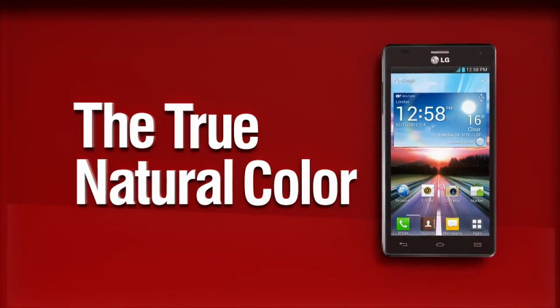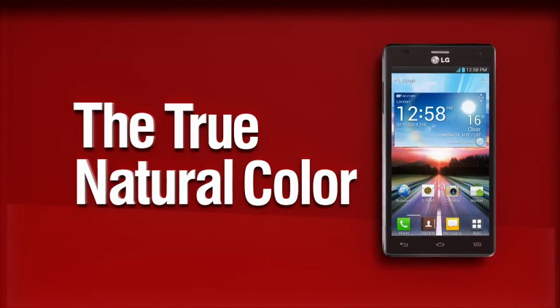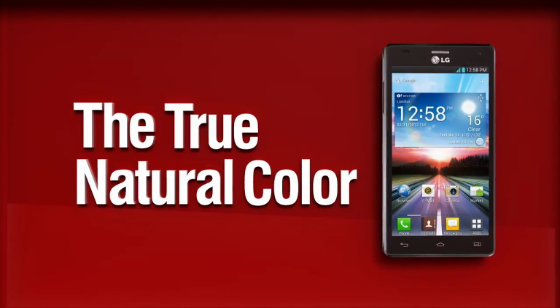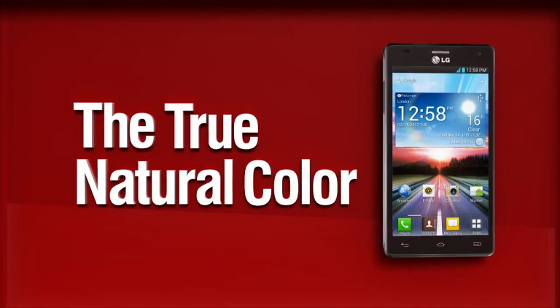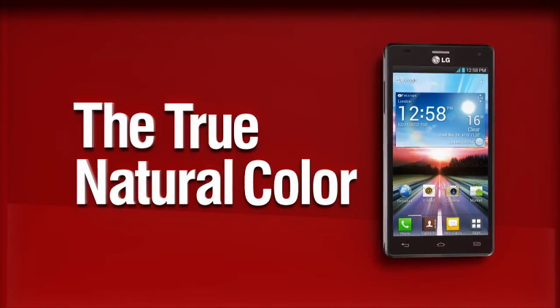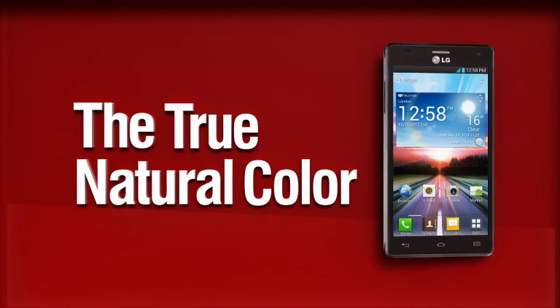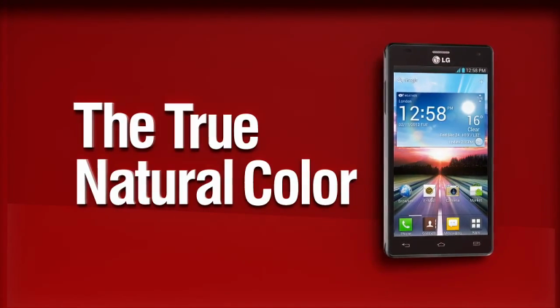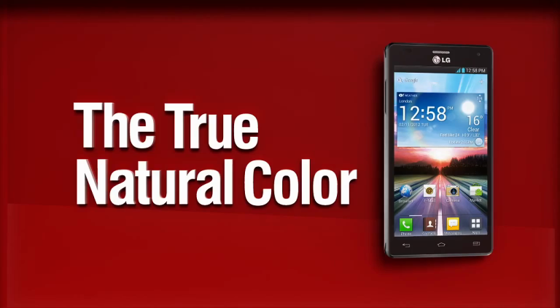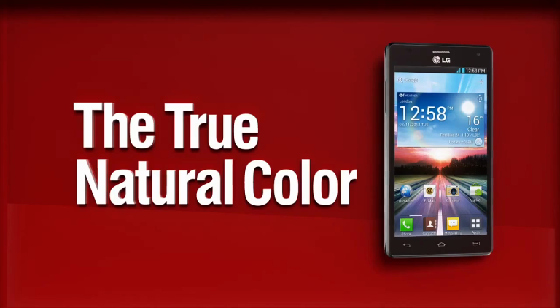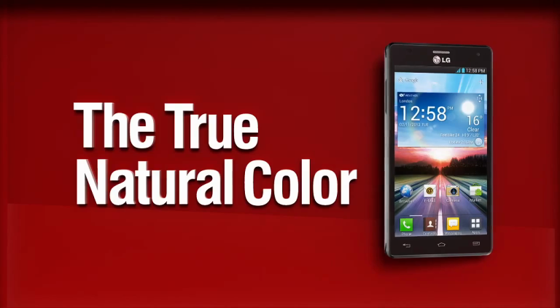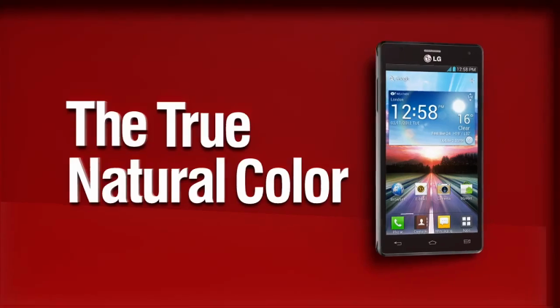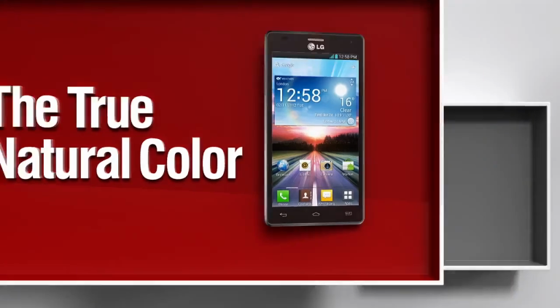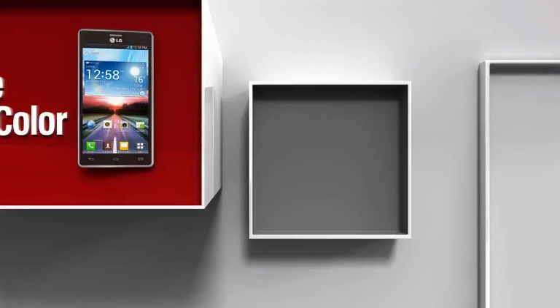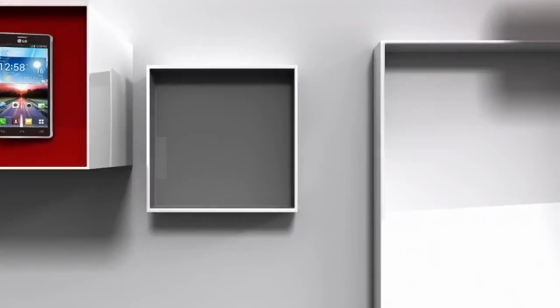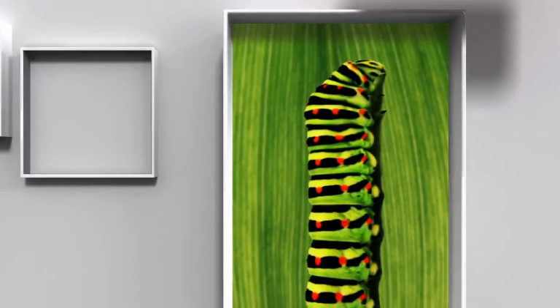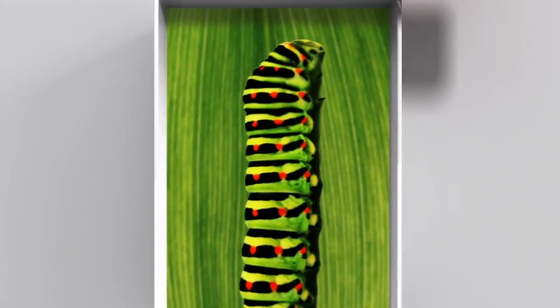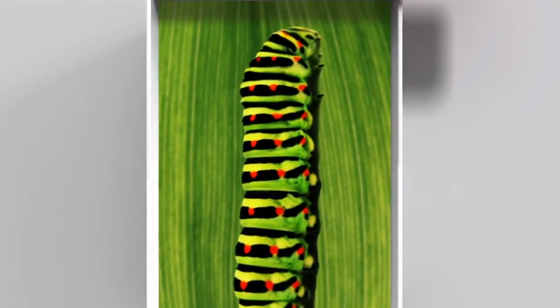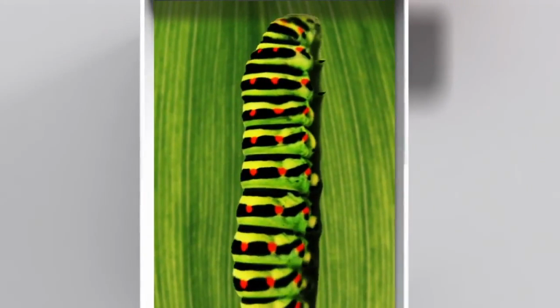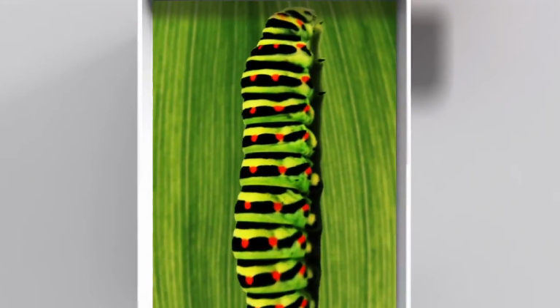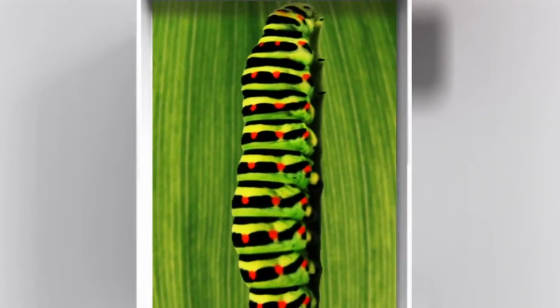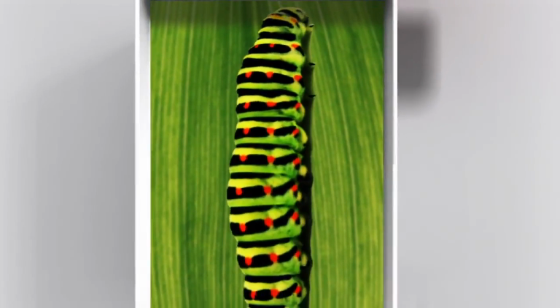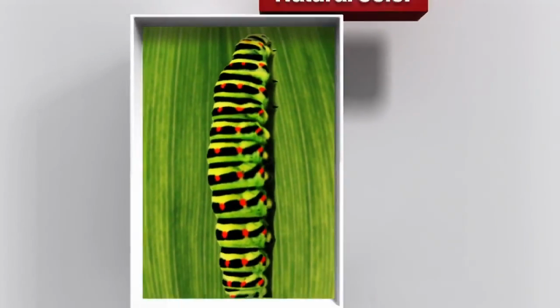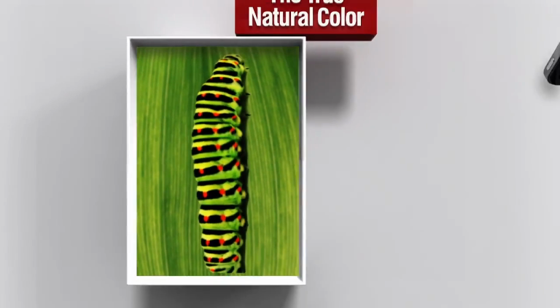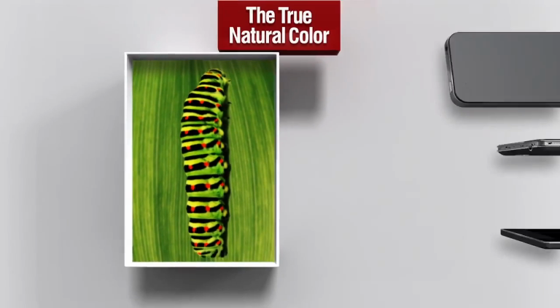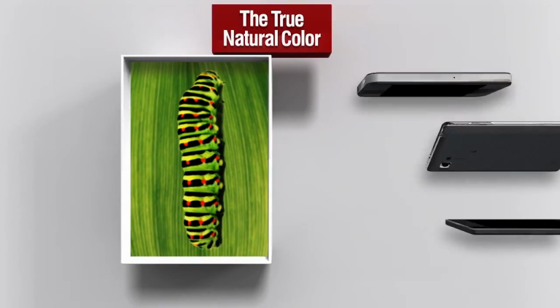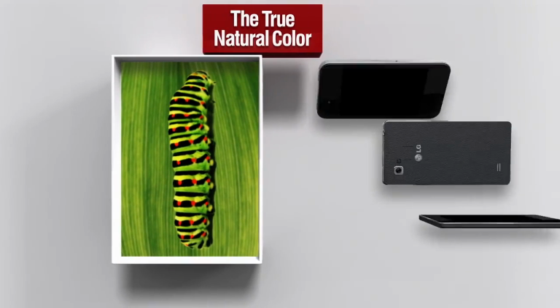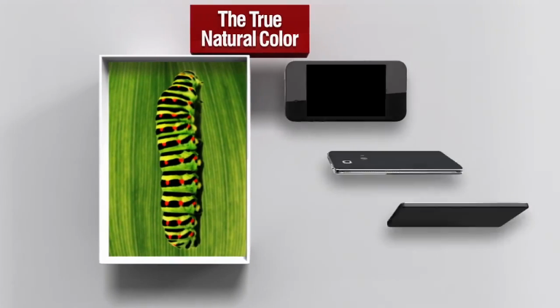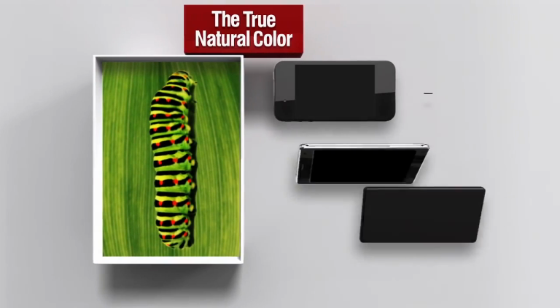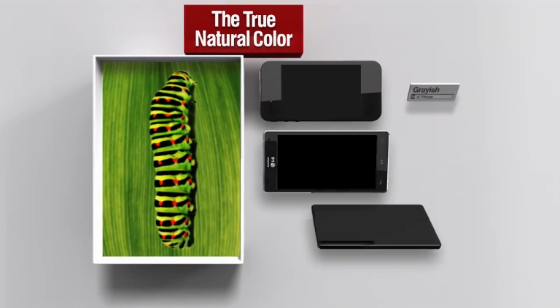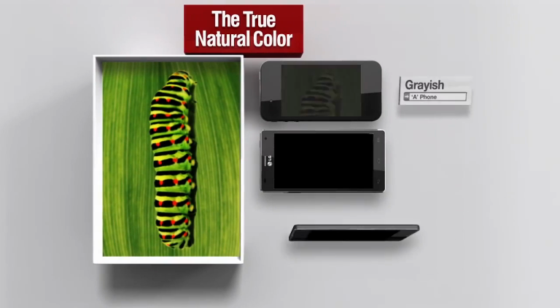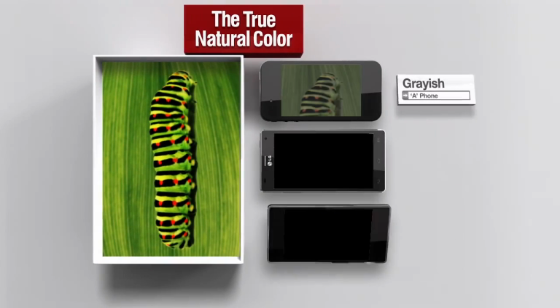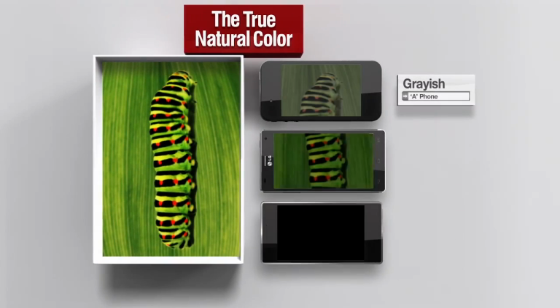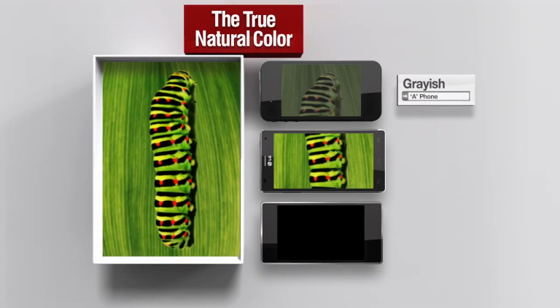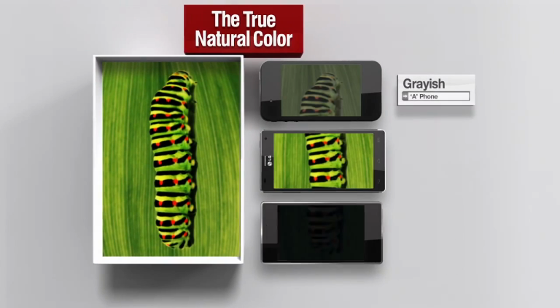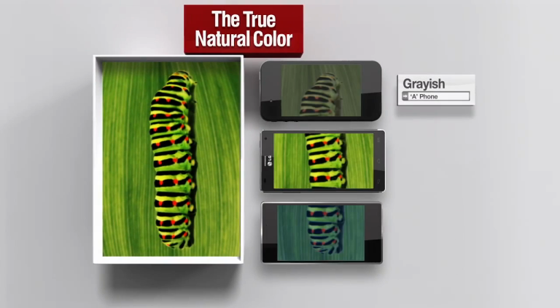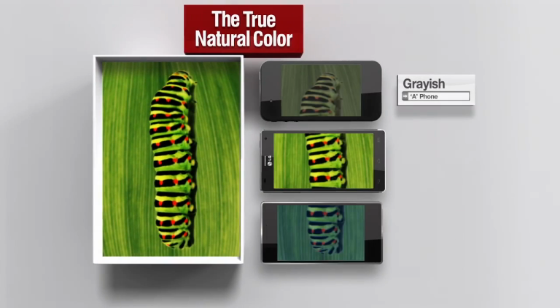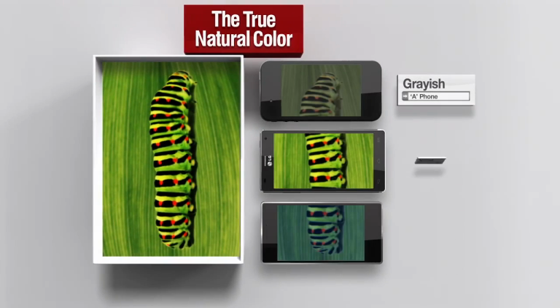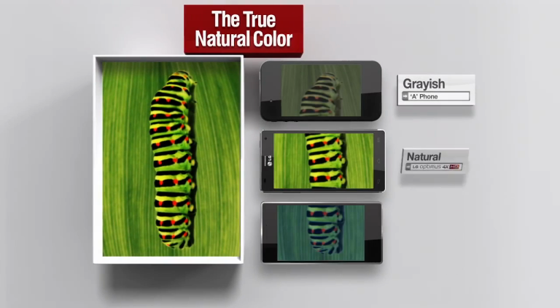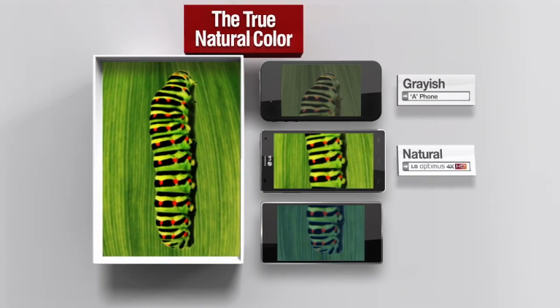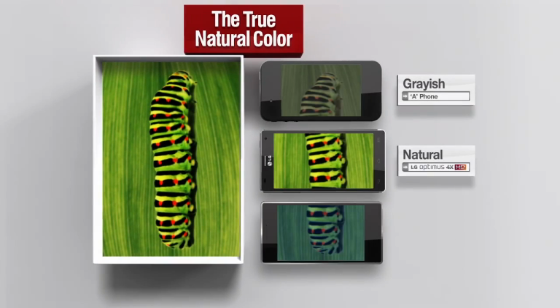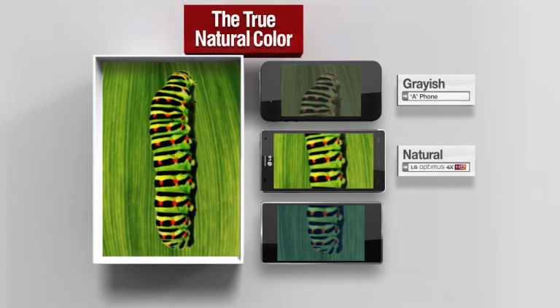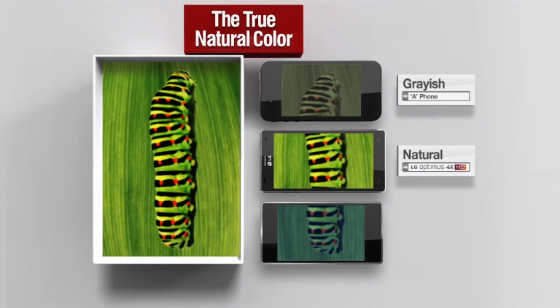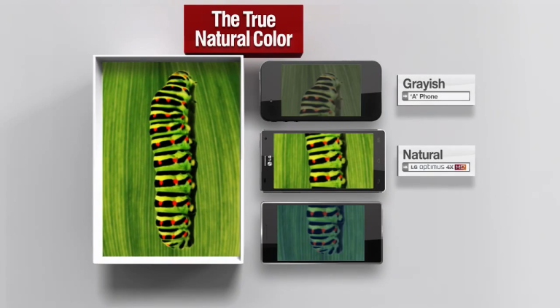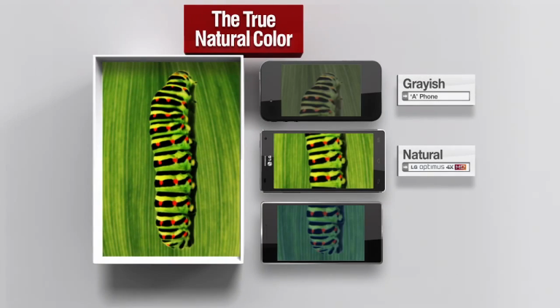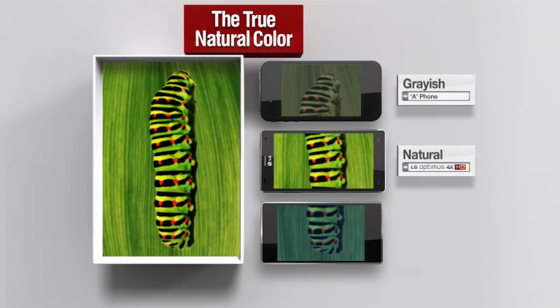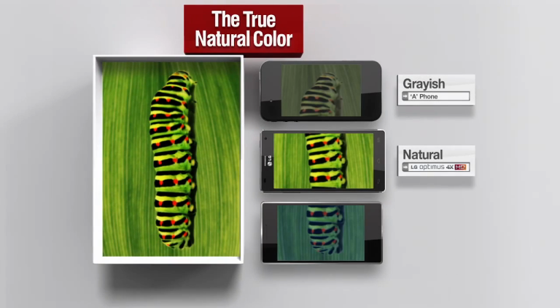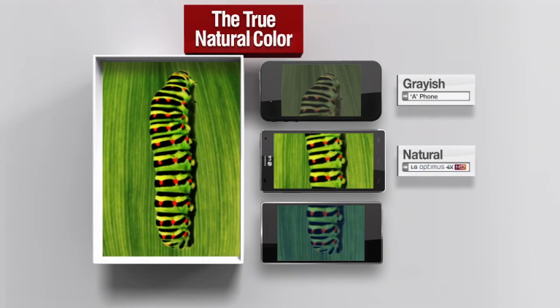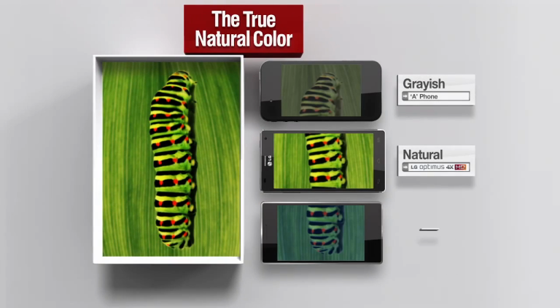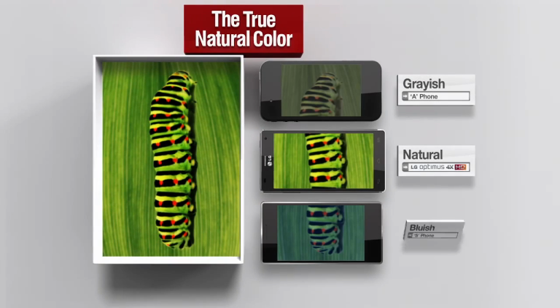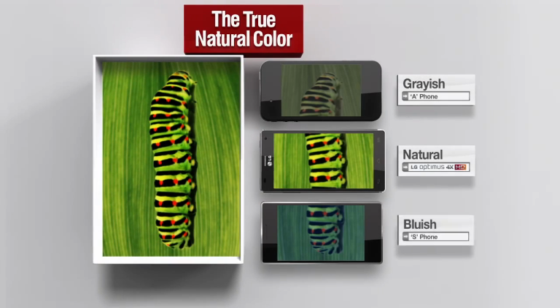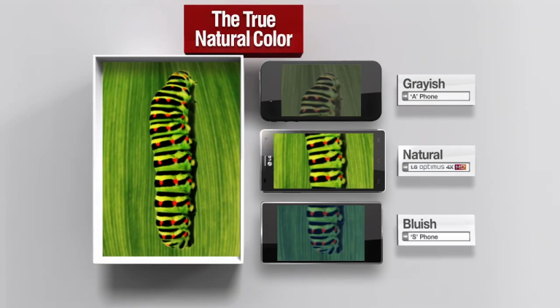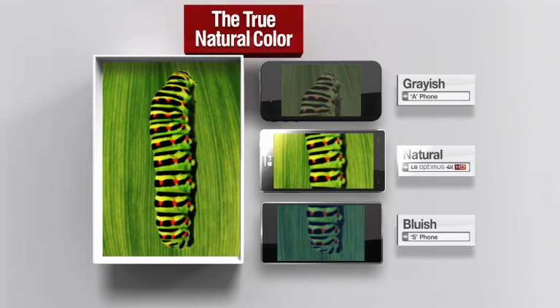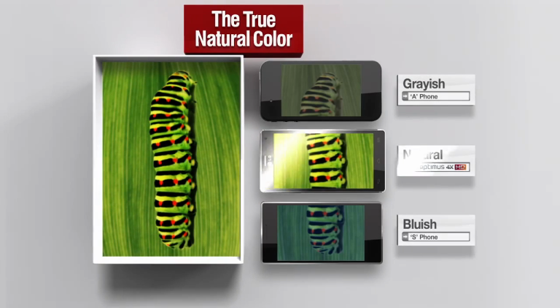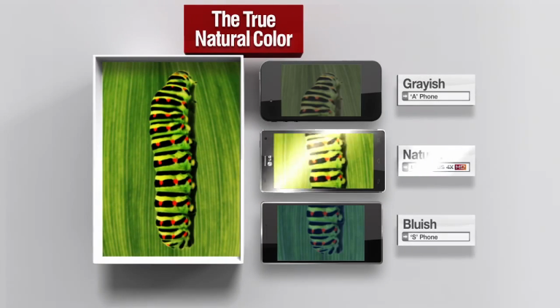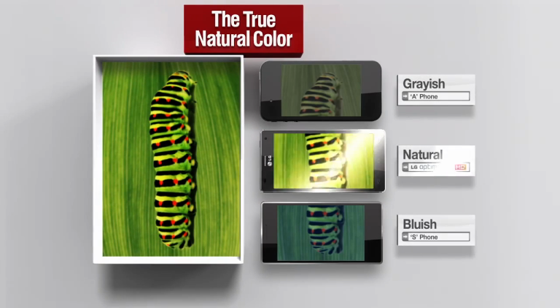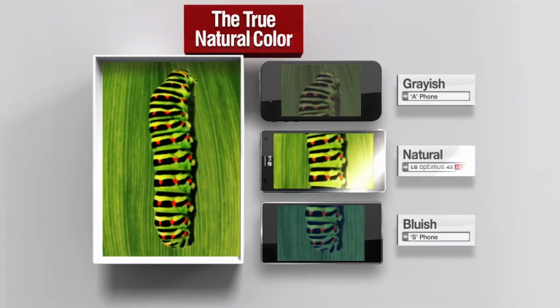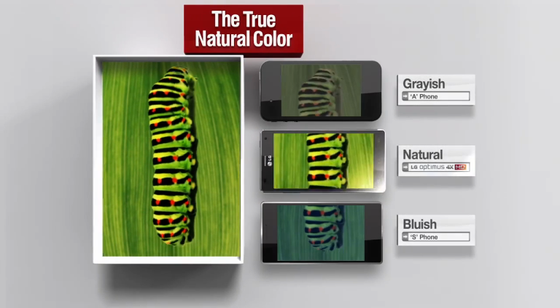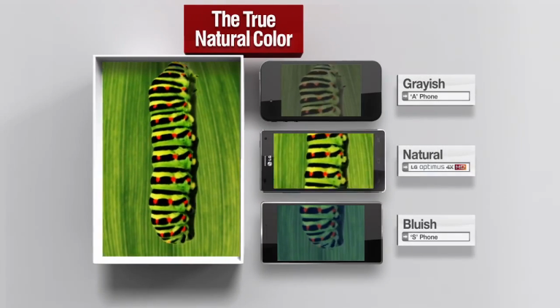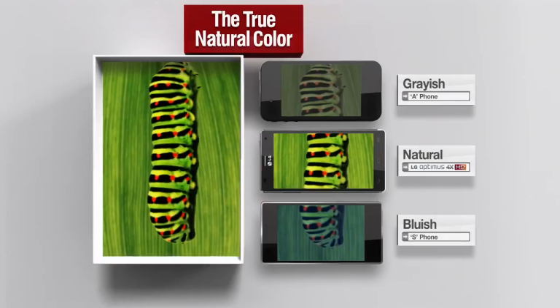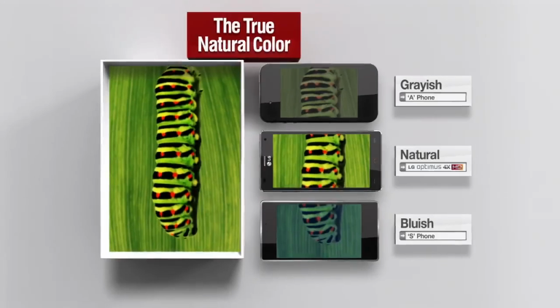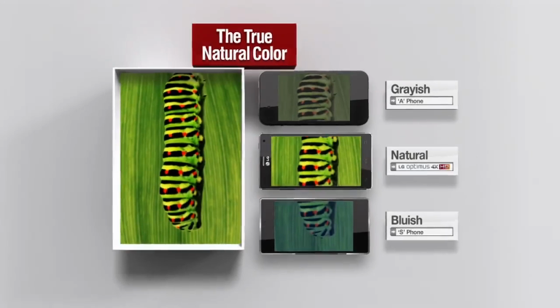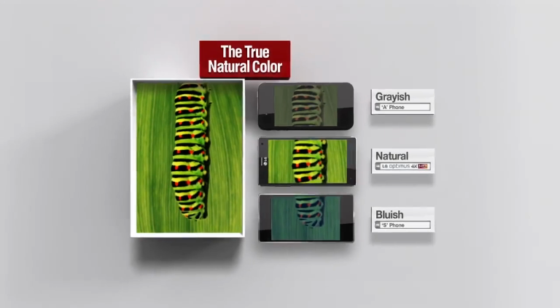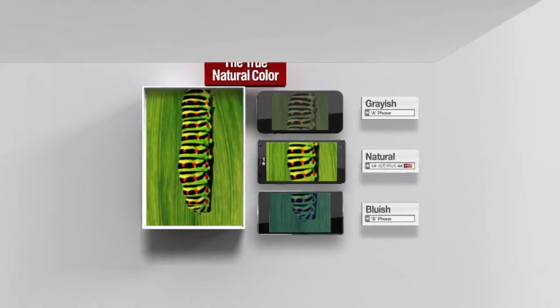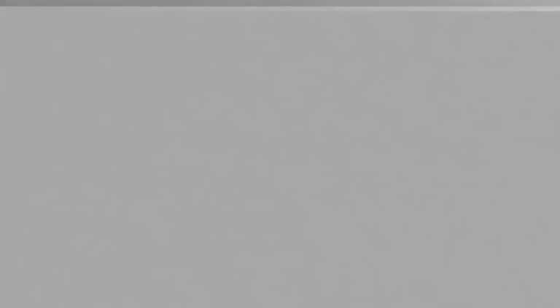LG Optimus 4X HD displays natural colors for the most realistic and optimized viewing experience.